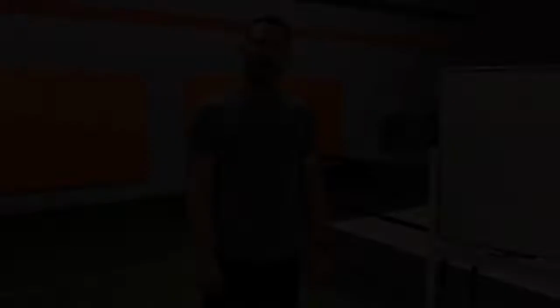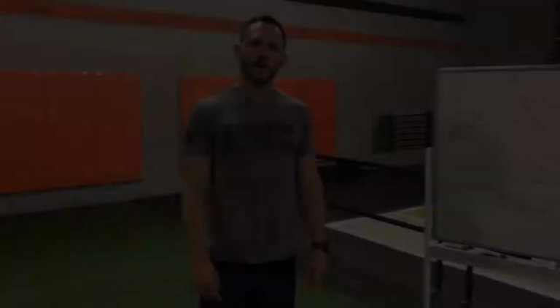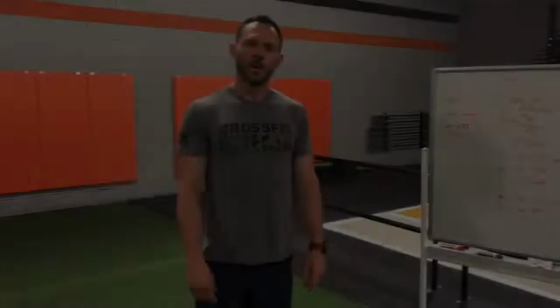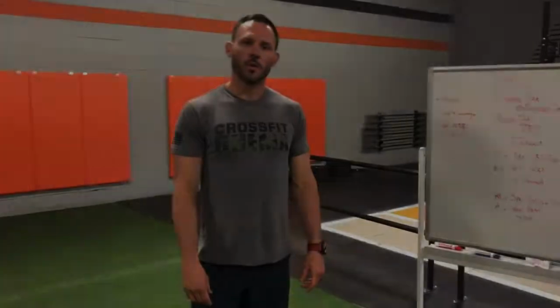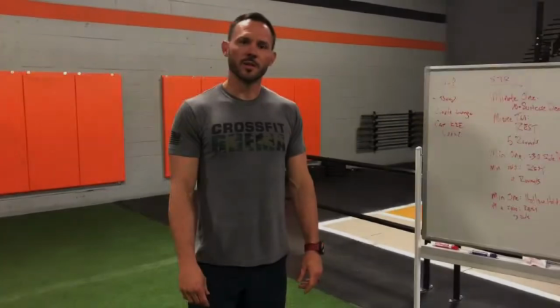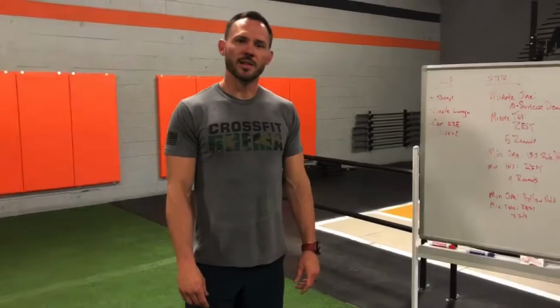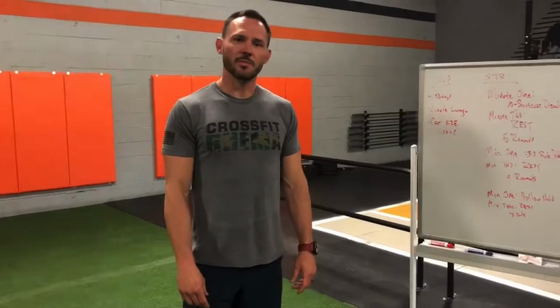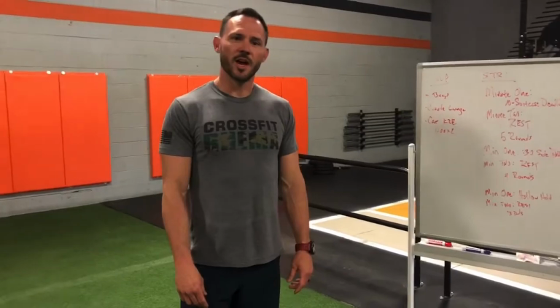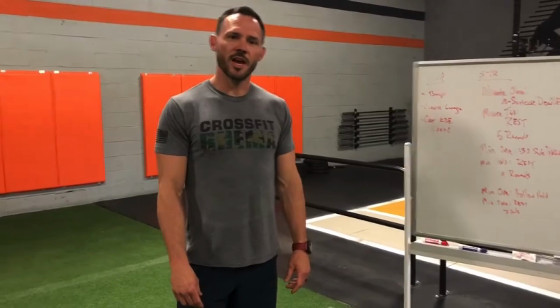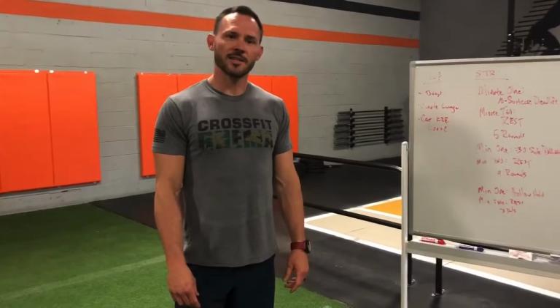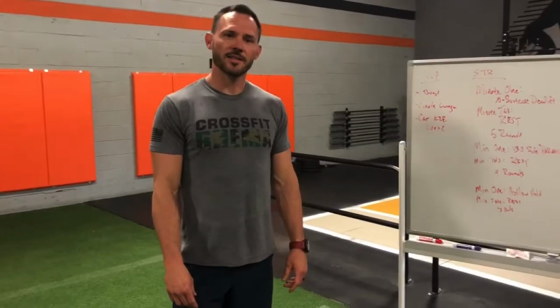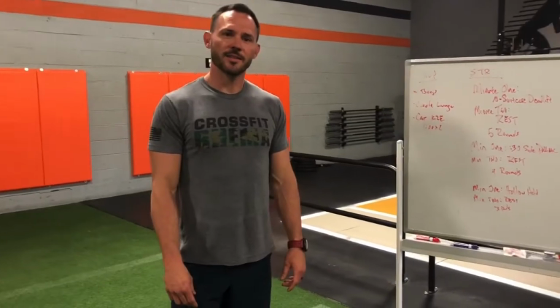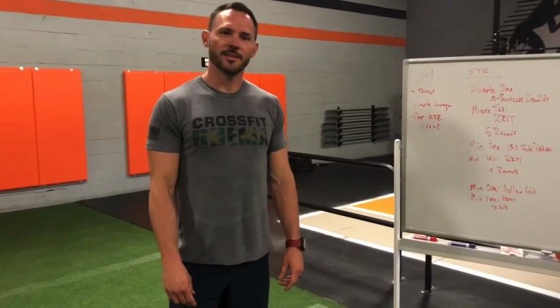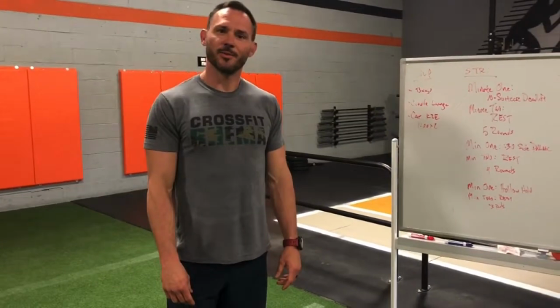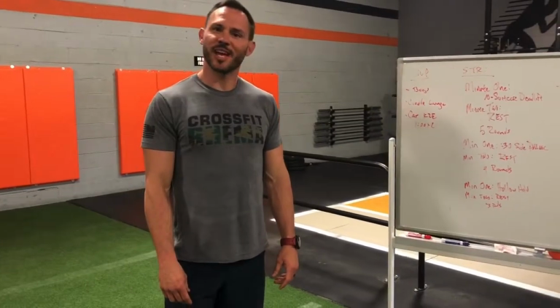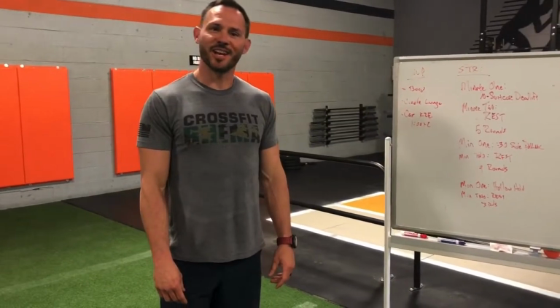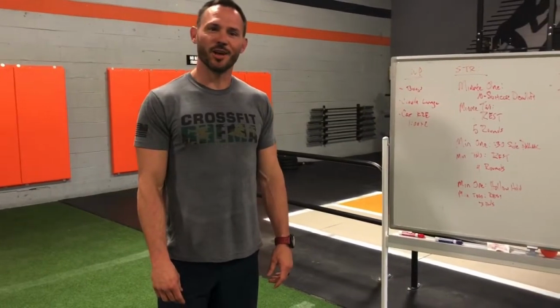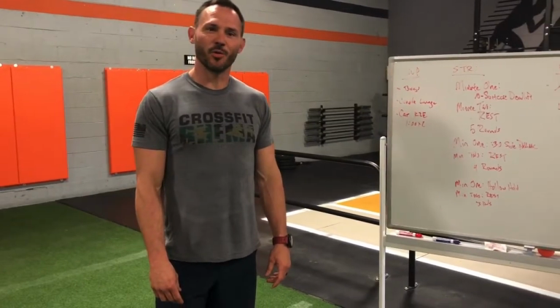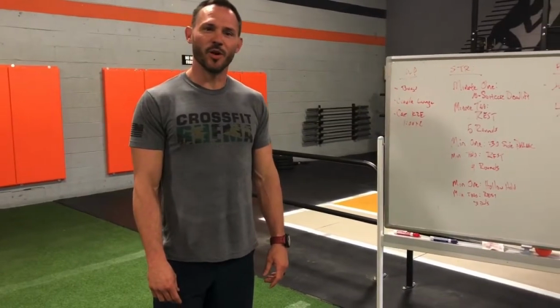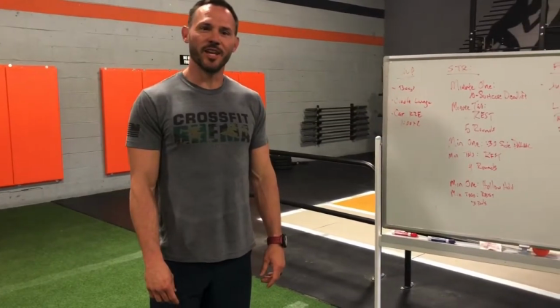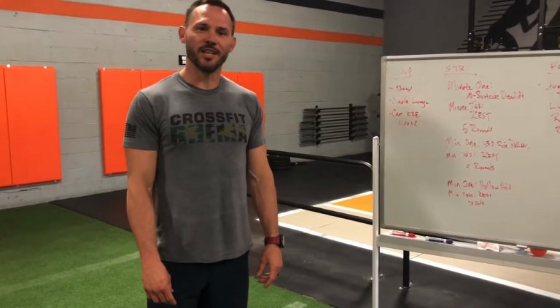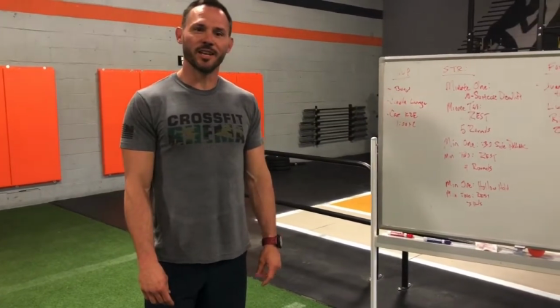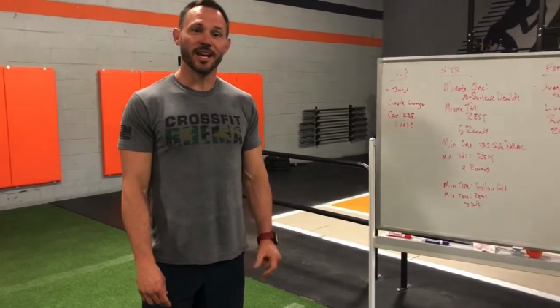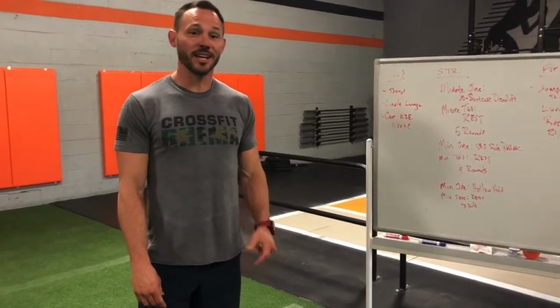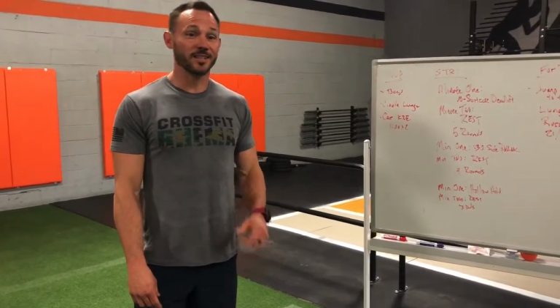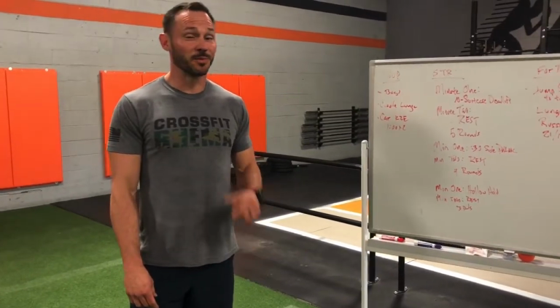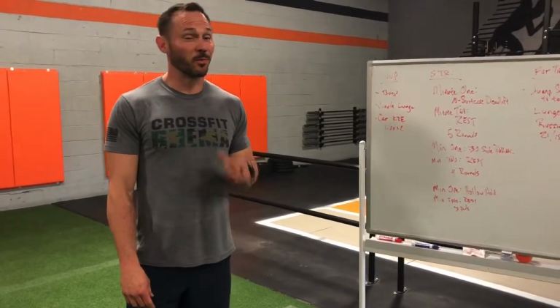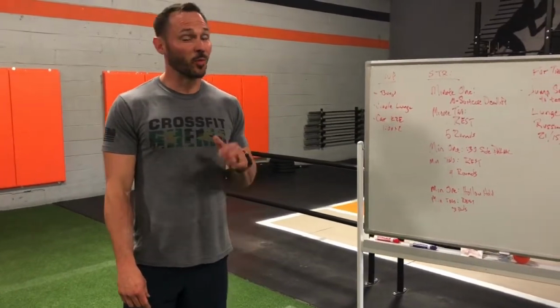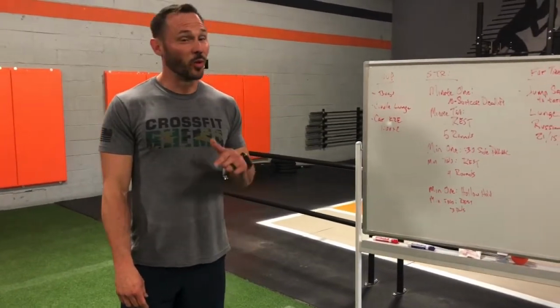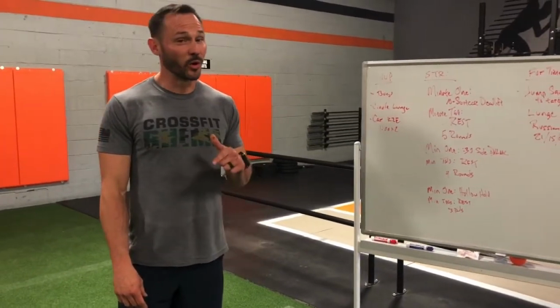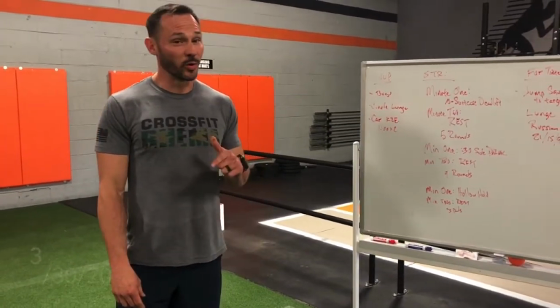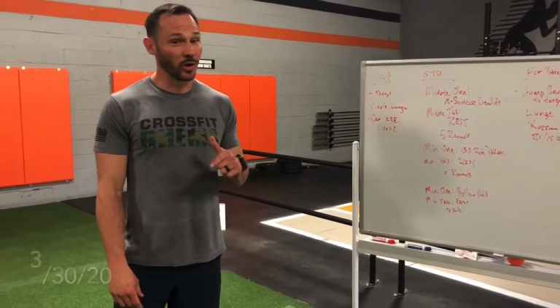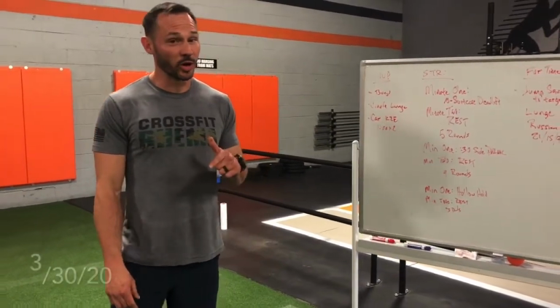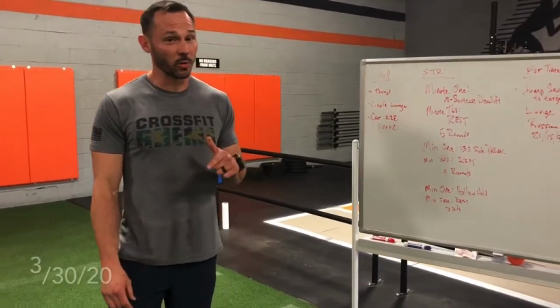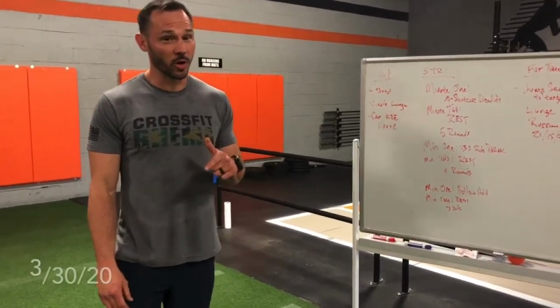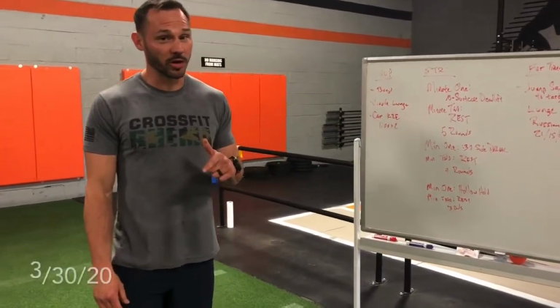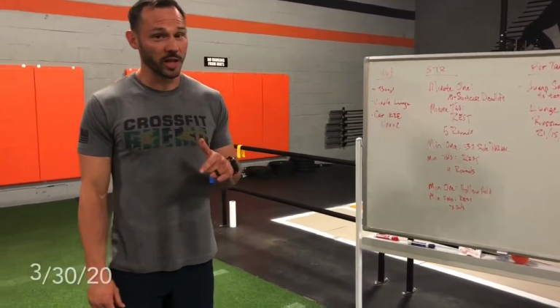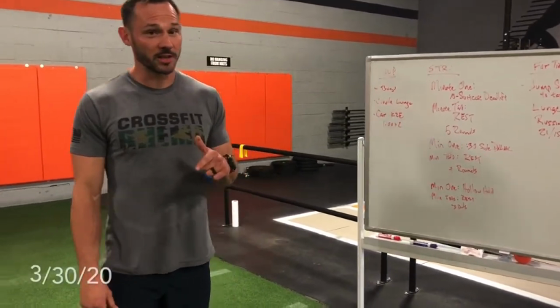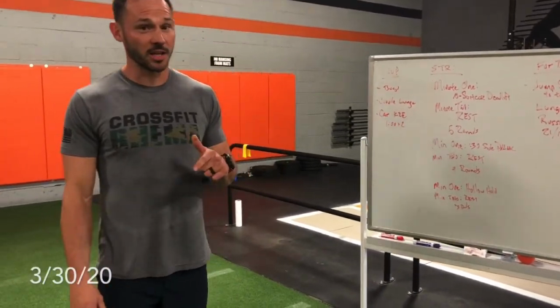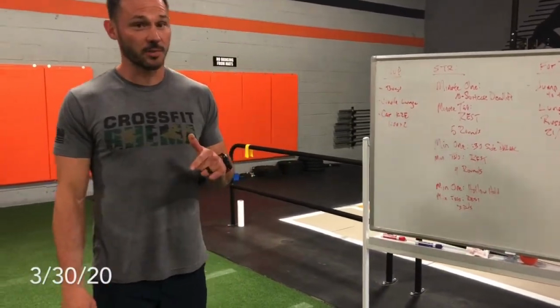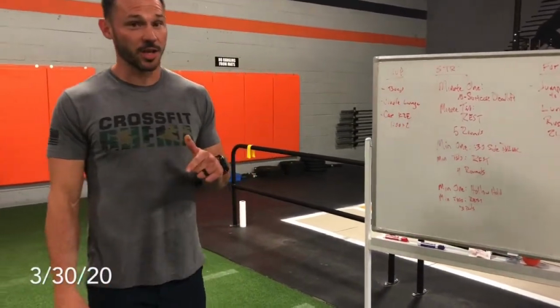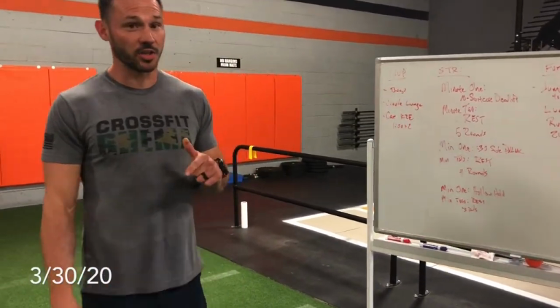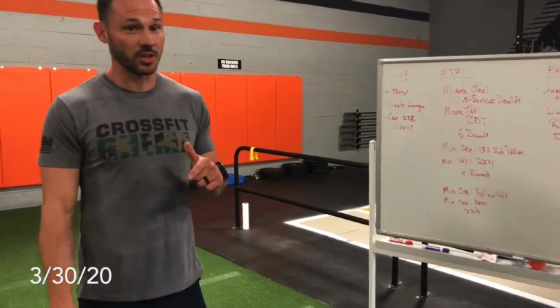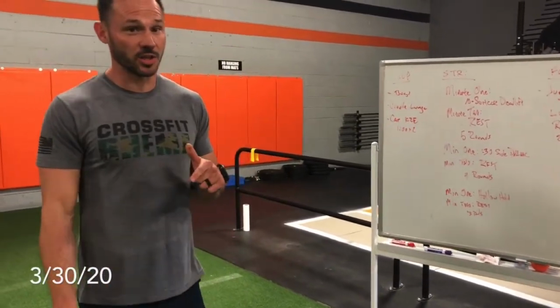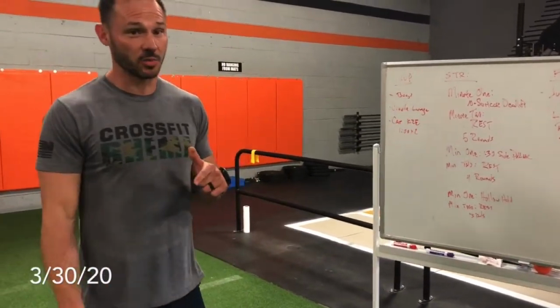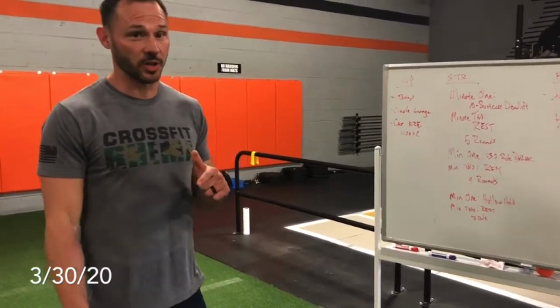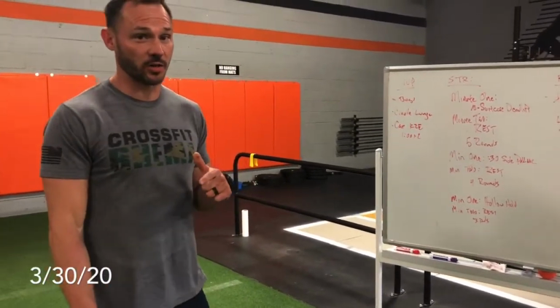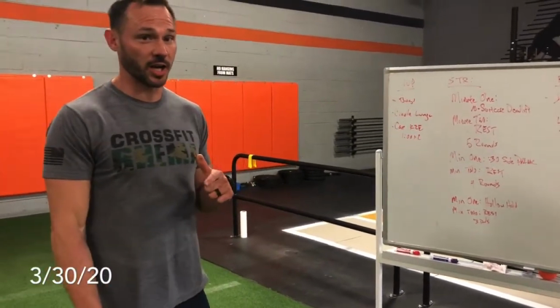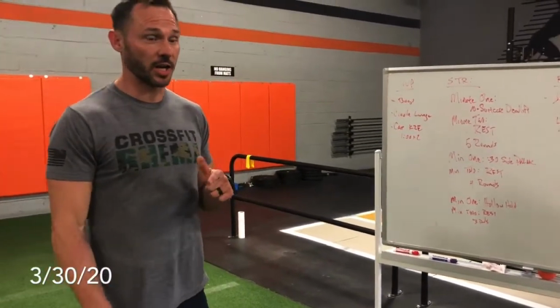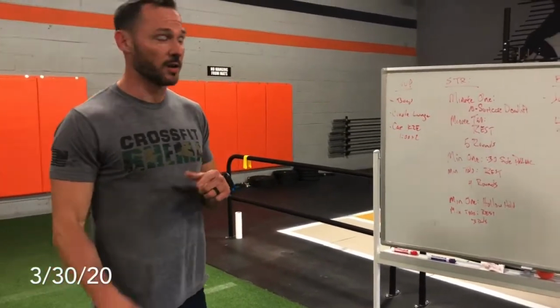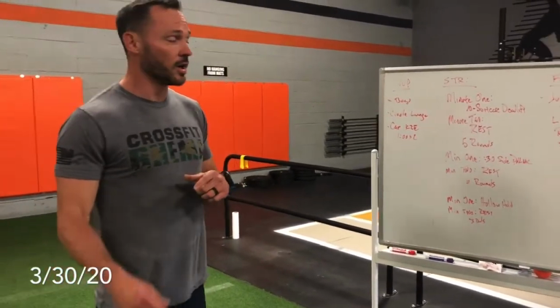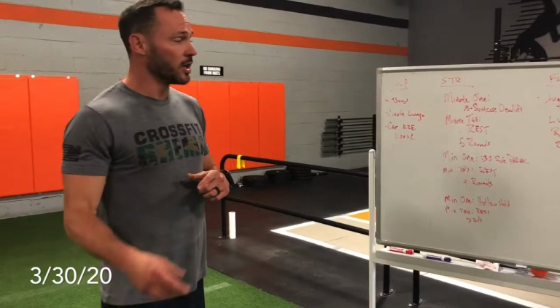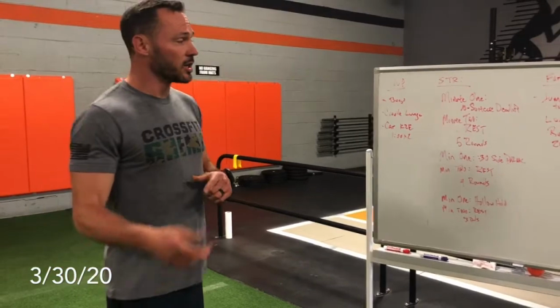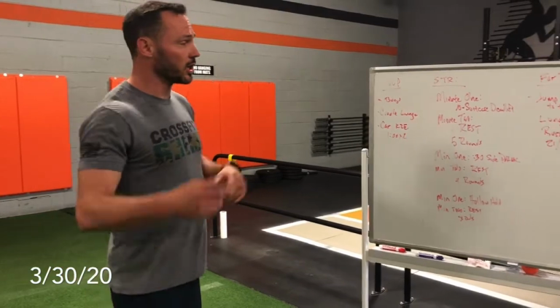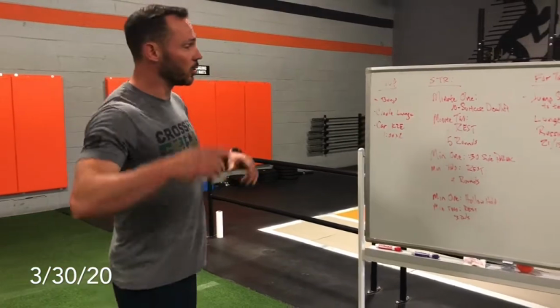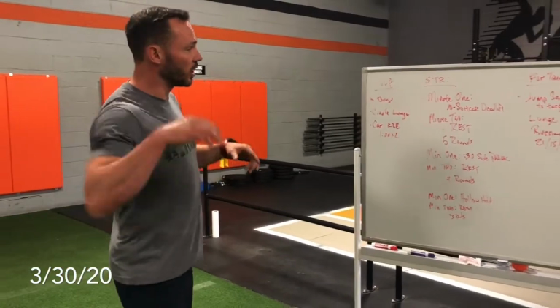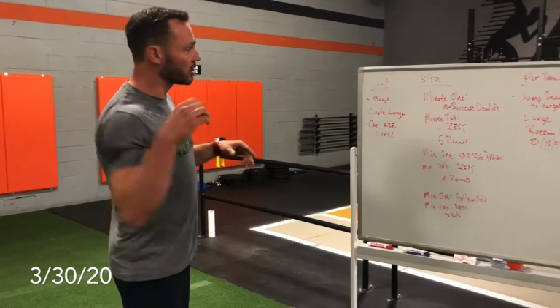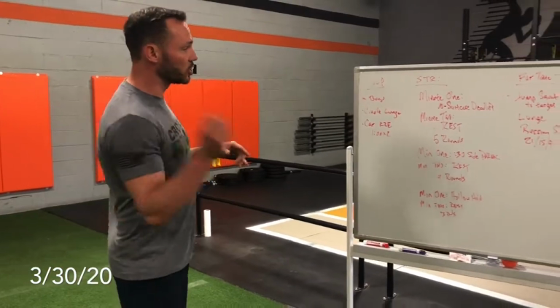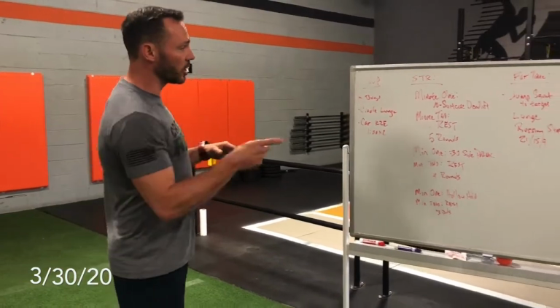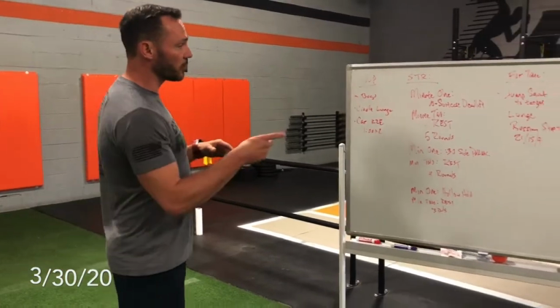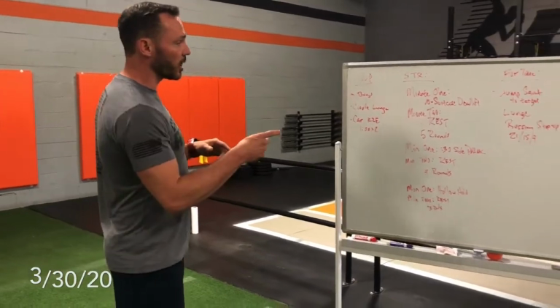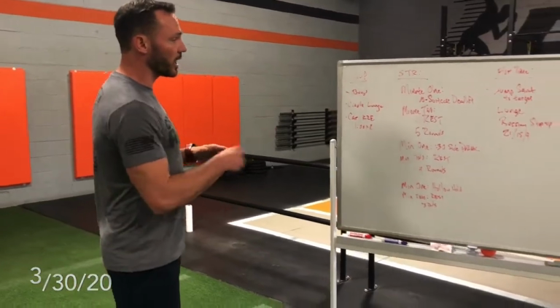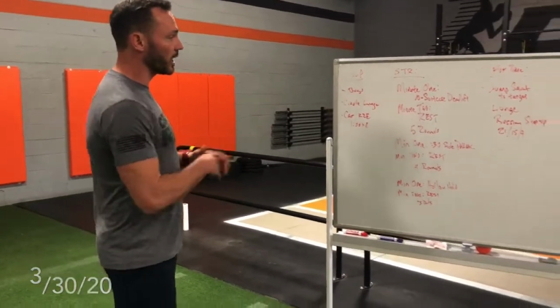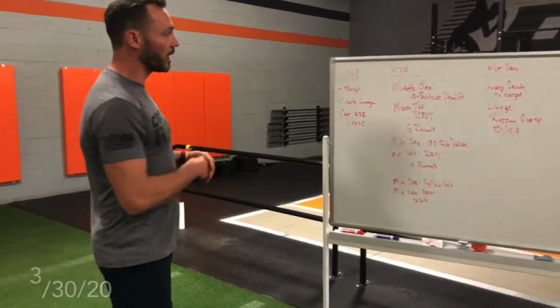What's up guys? We got another week and some really really good workouts coming at you this week, so let's jump right in.